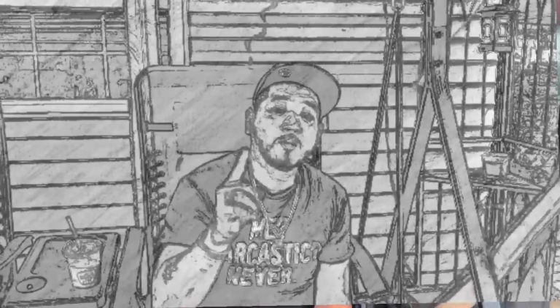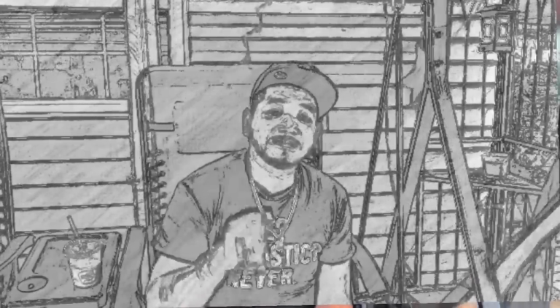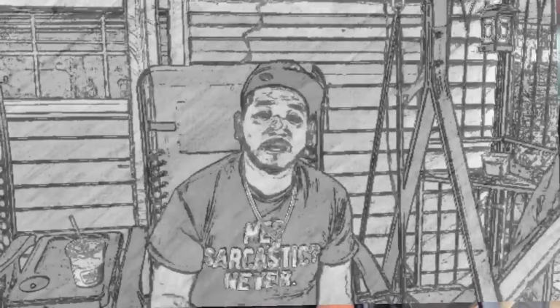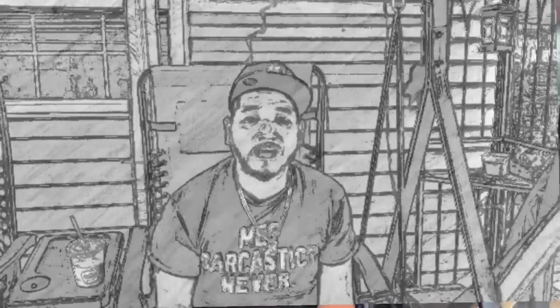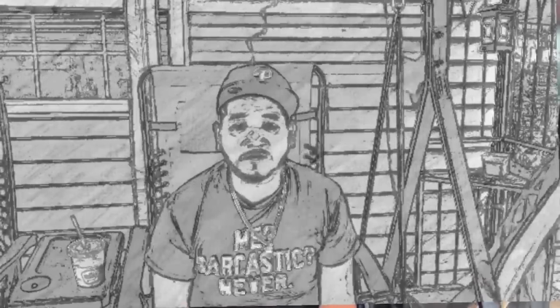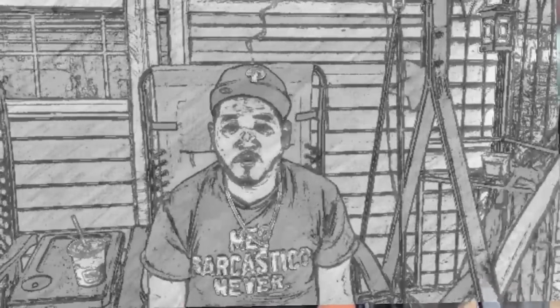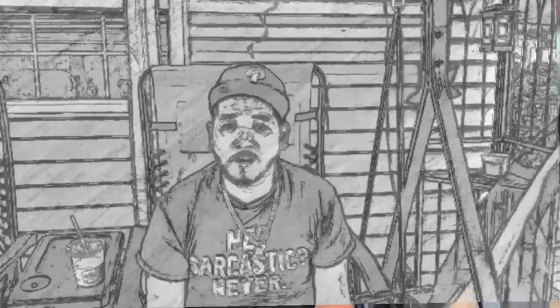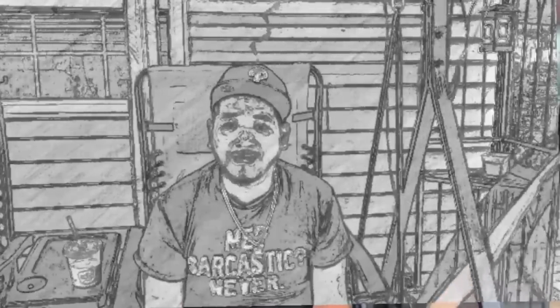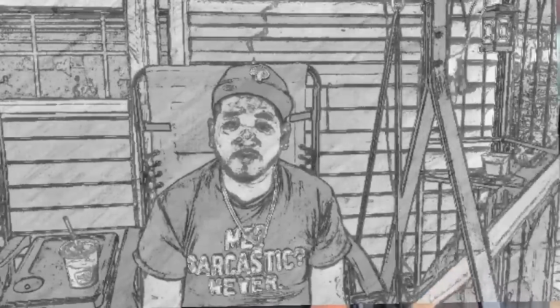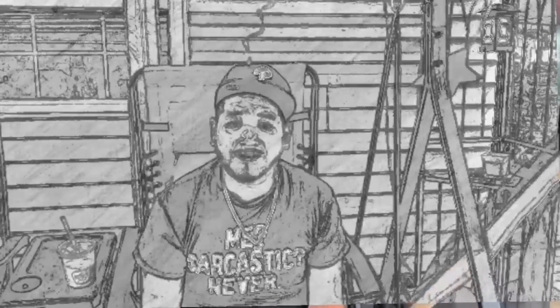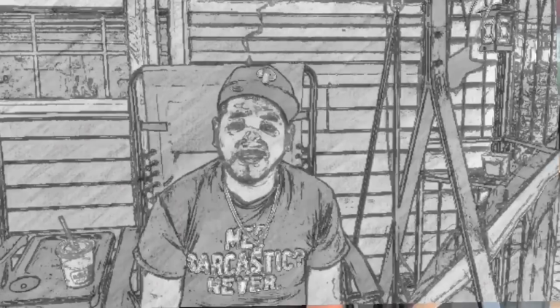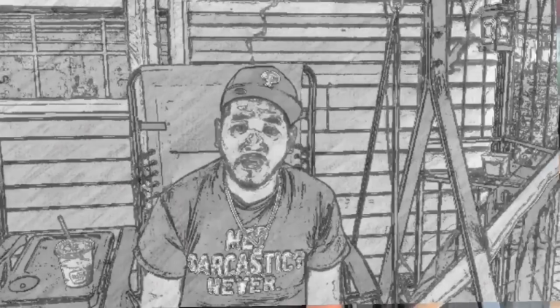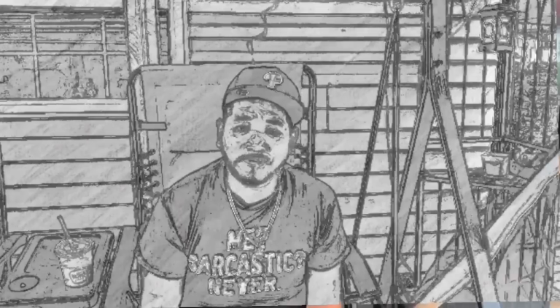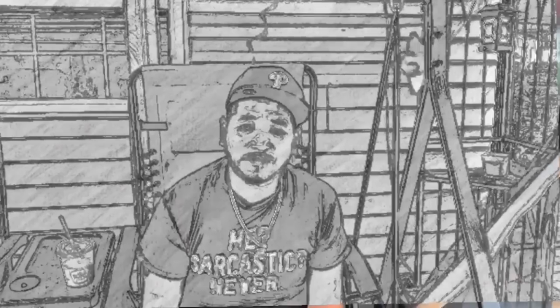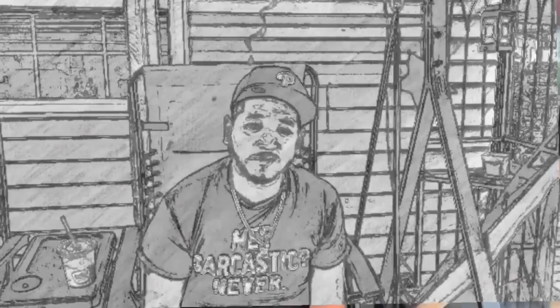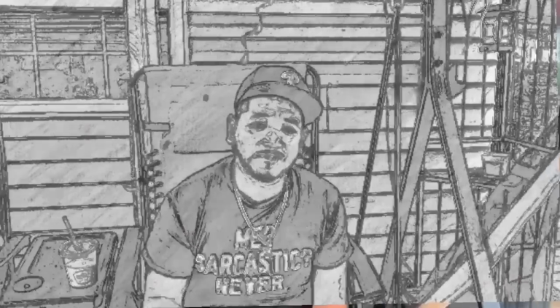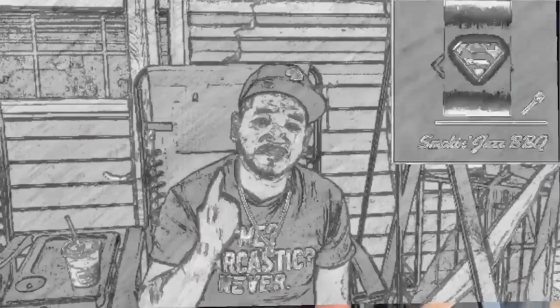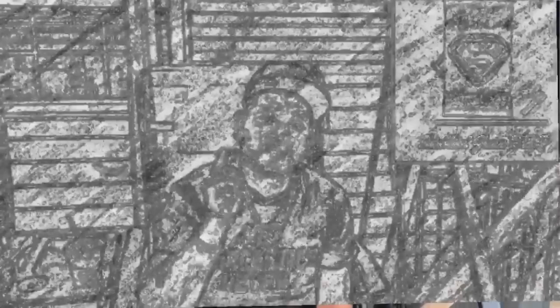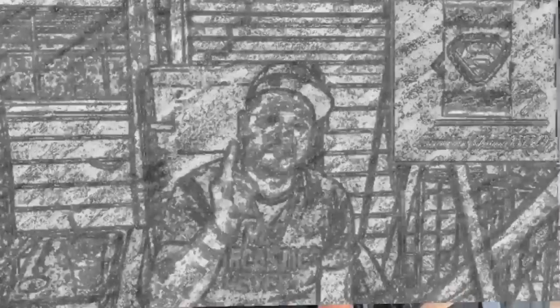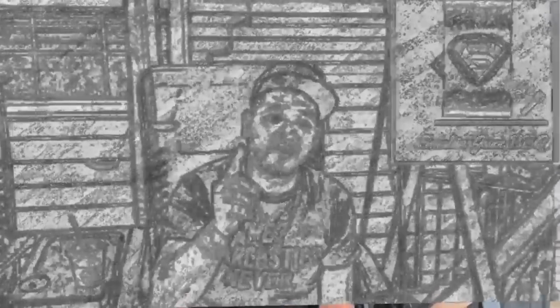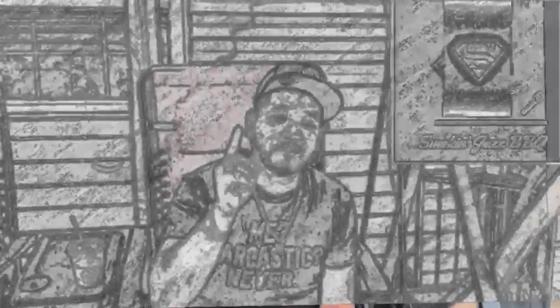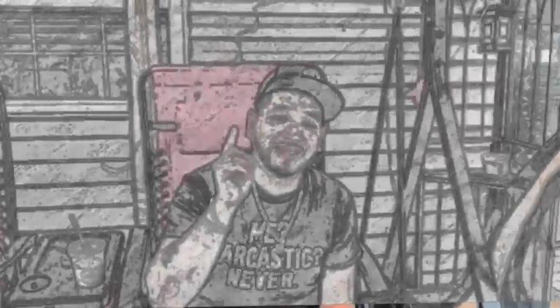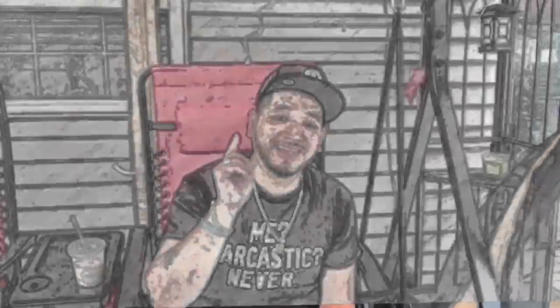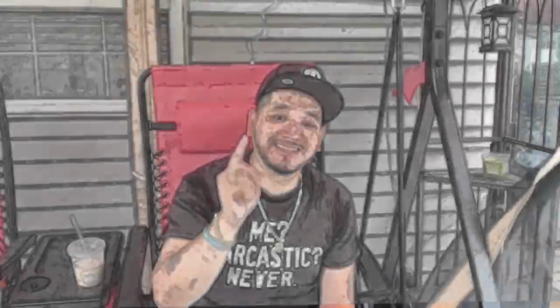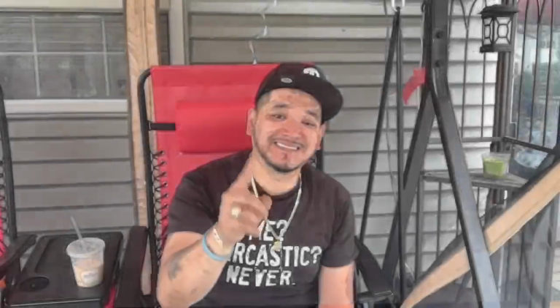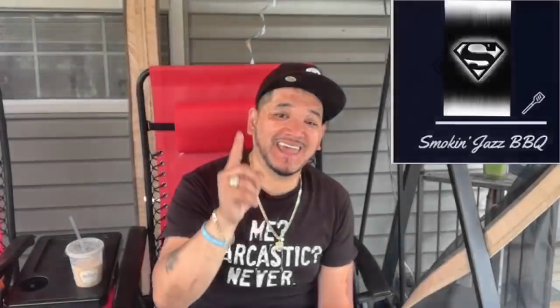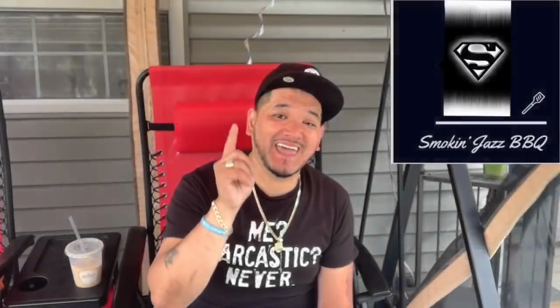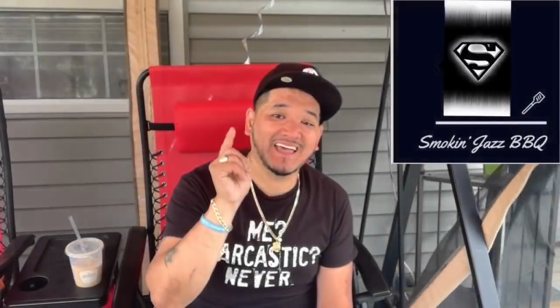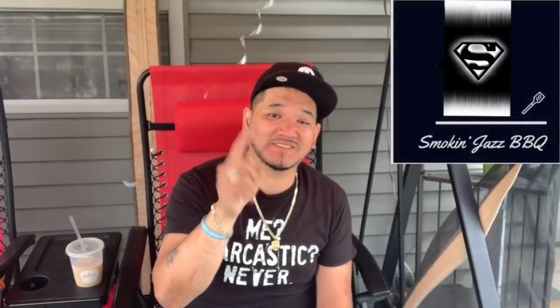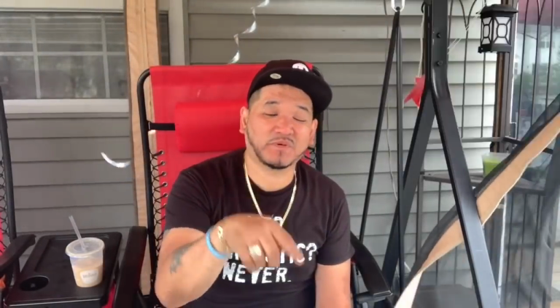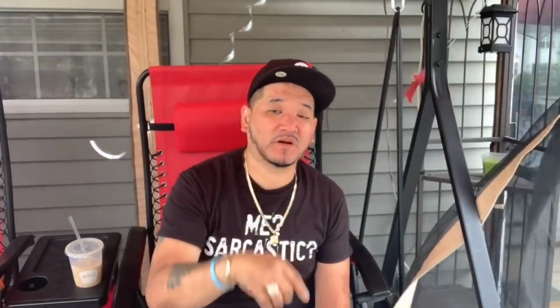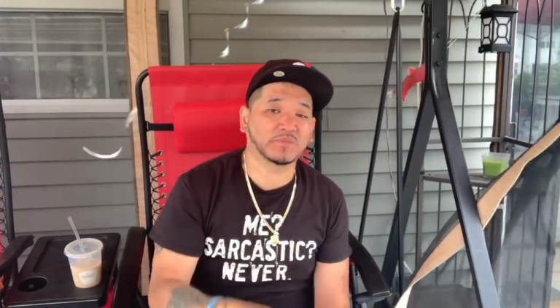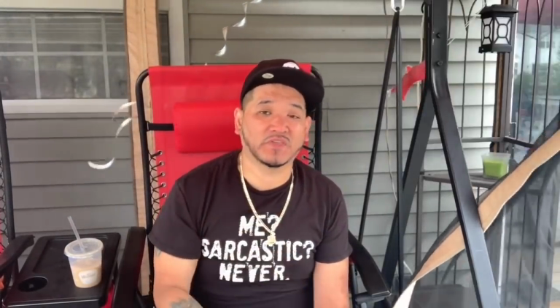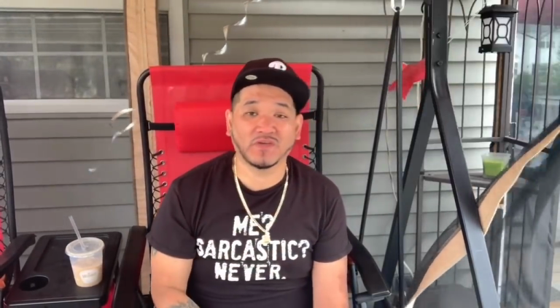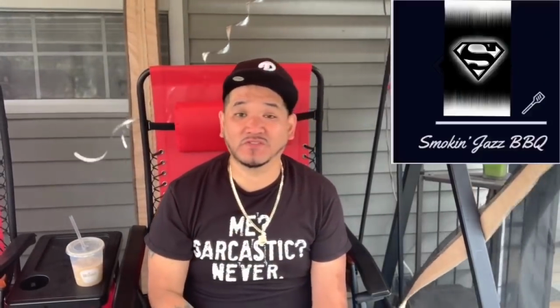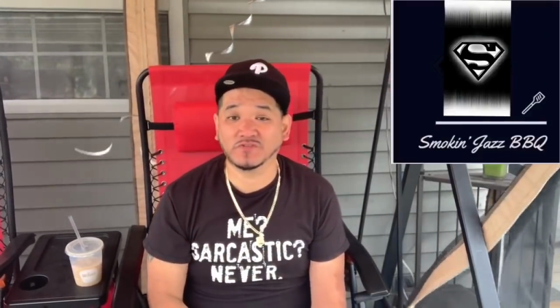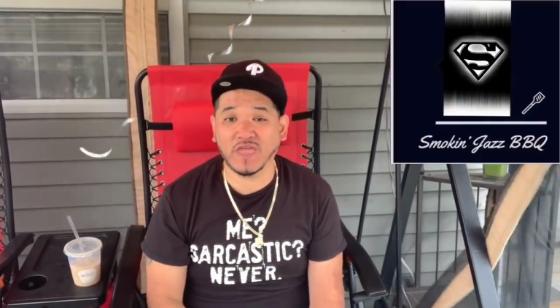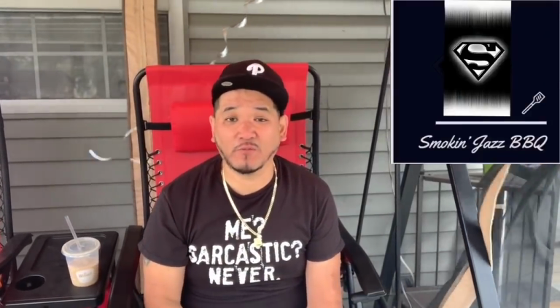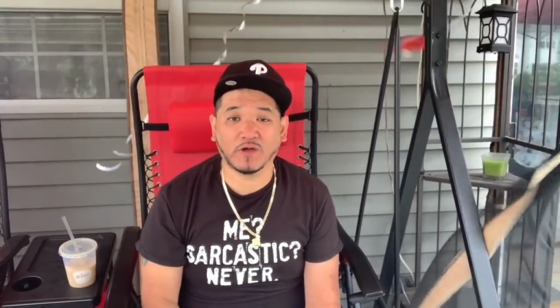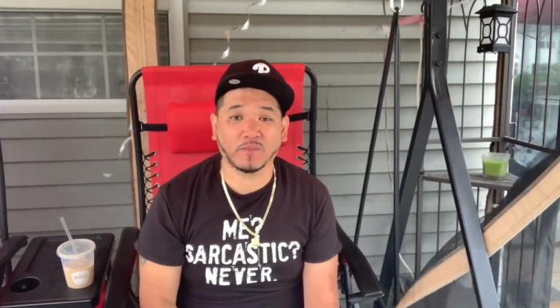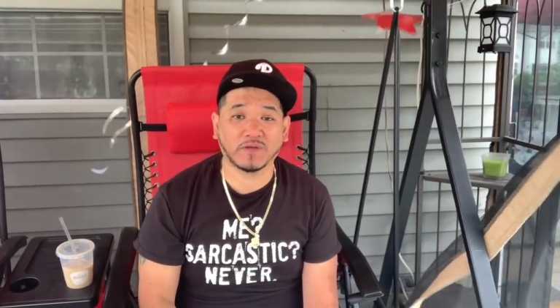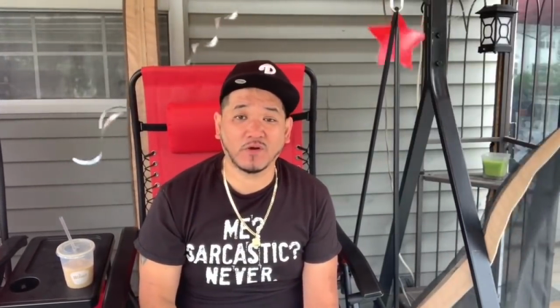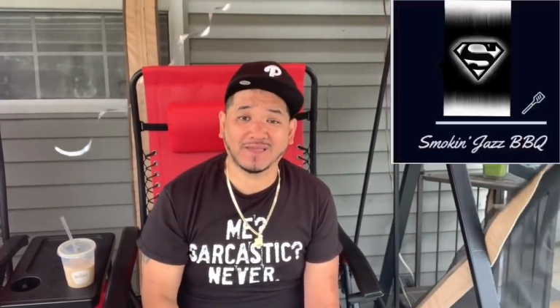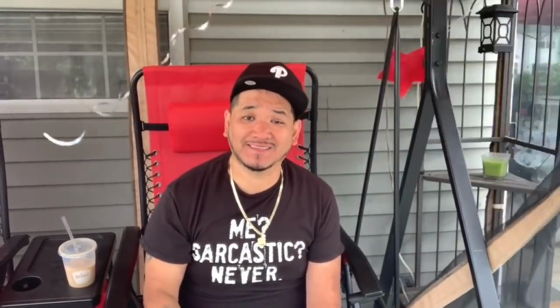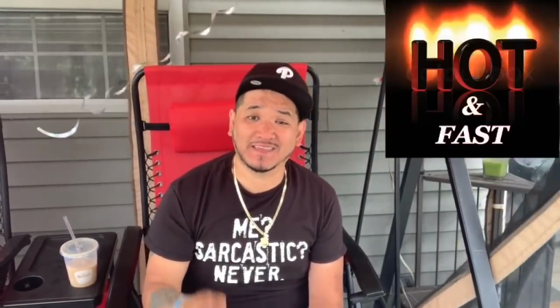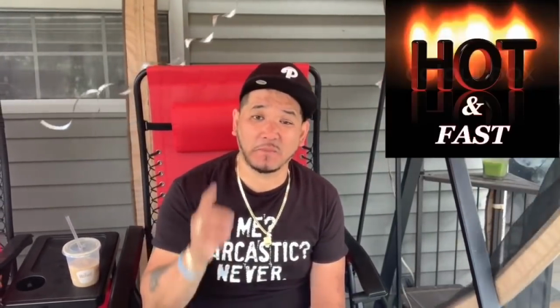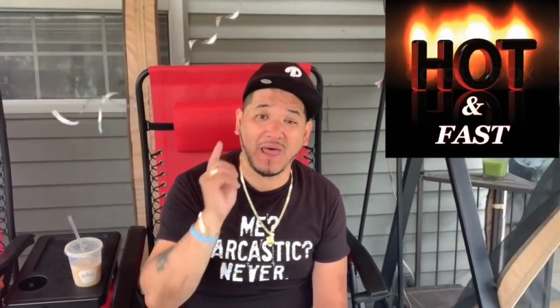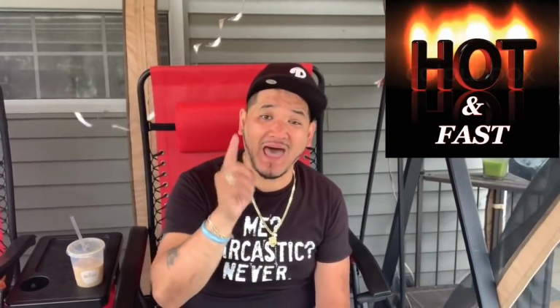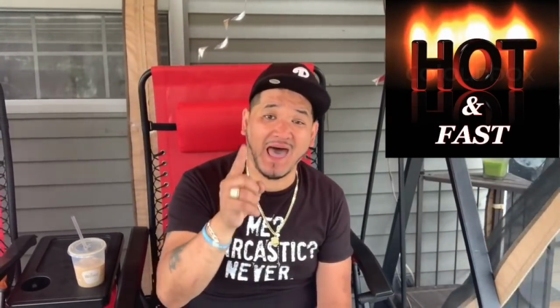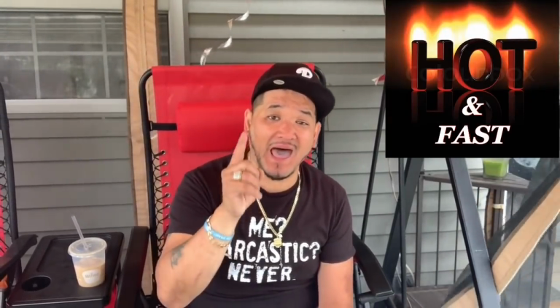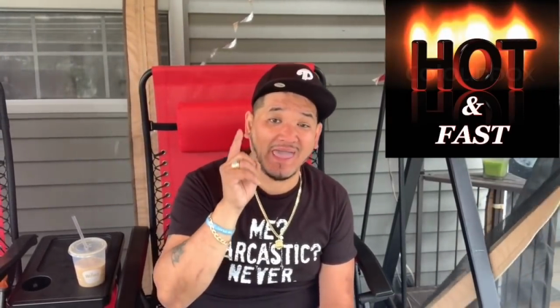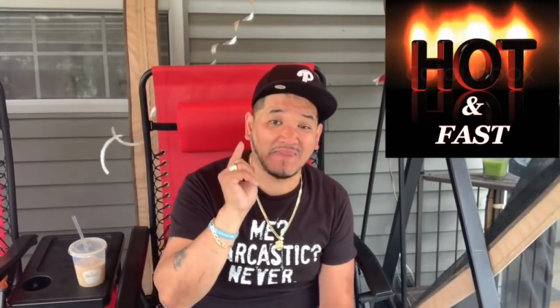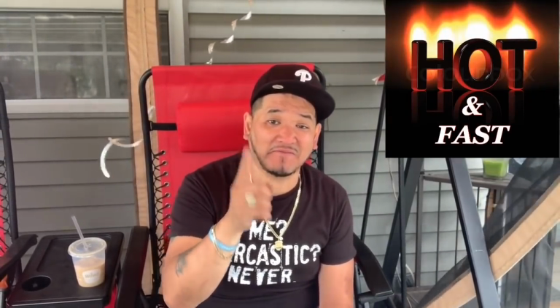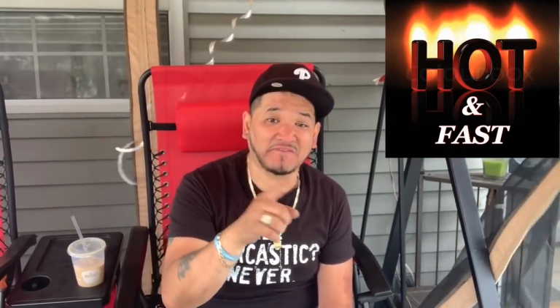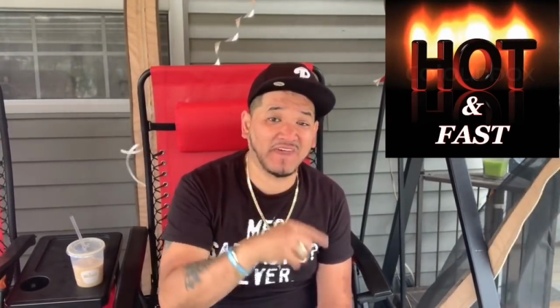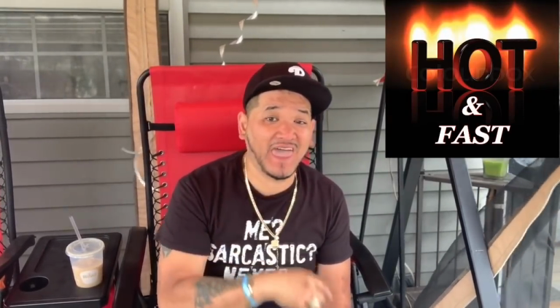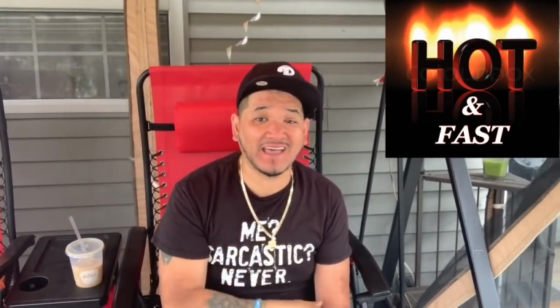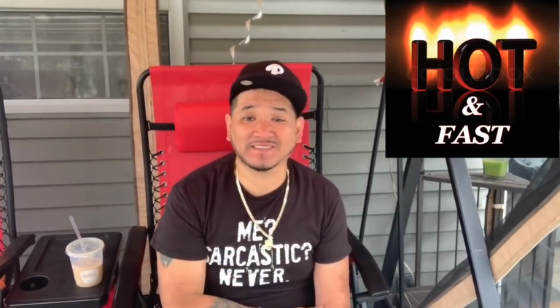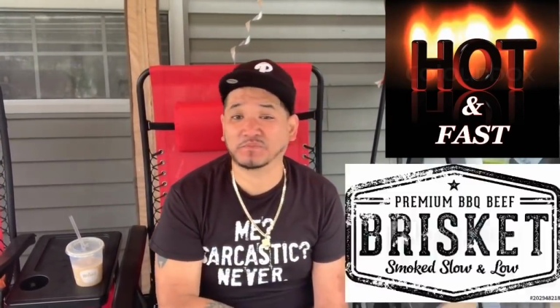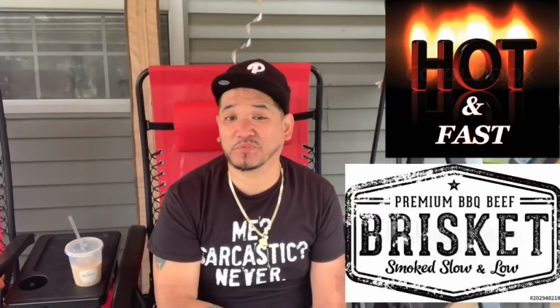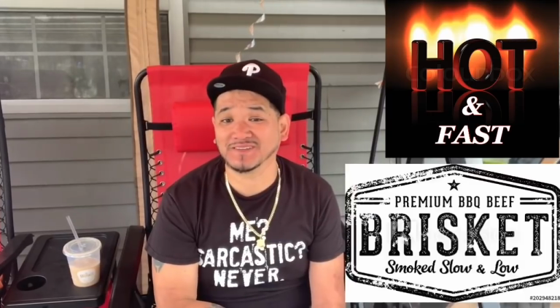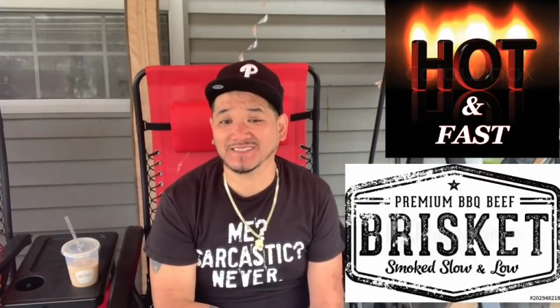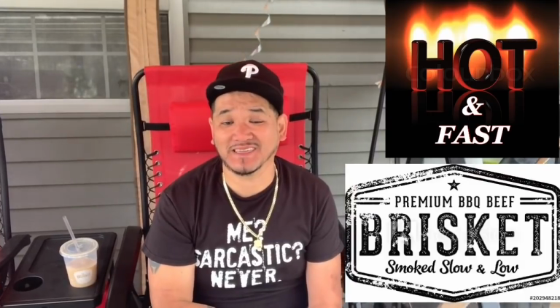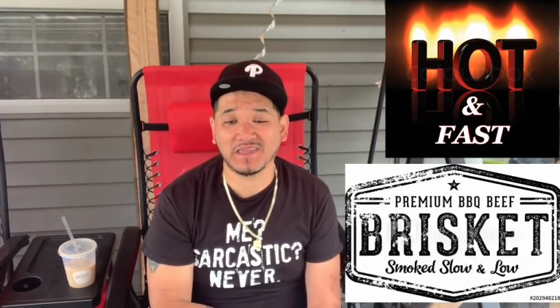What's up guys? Welcome back to another episode of Smokin' Jazz Barbecue. Today we're going to be cooking some hot and fast brisket.